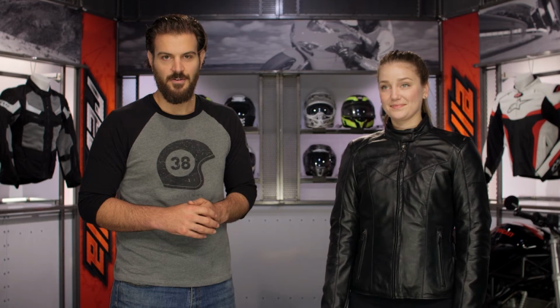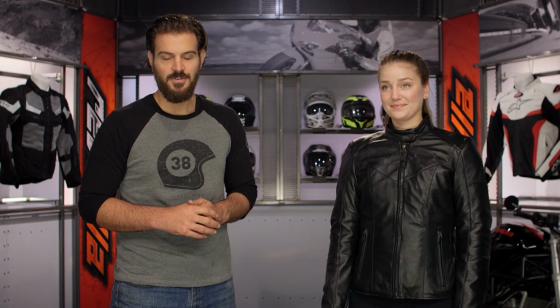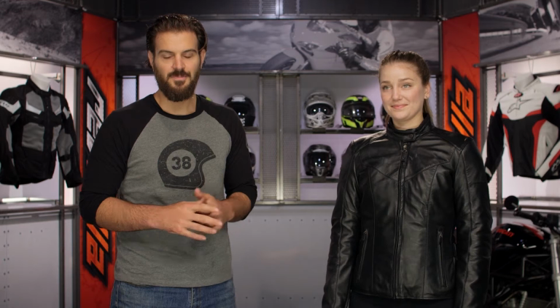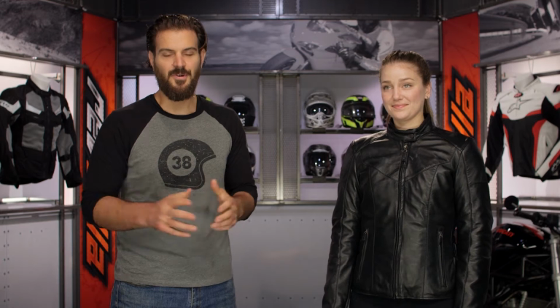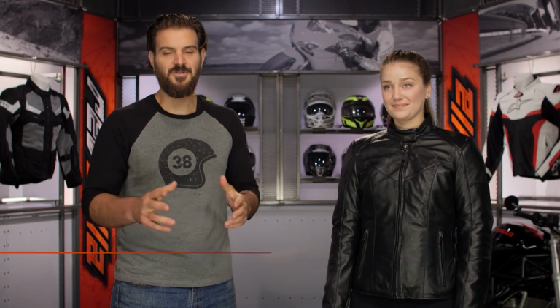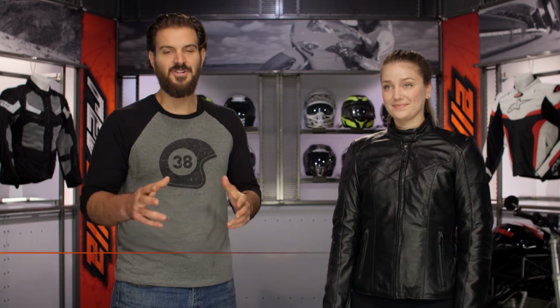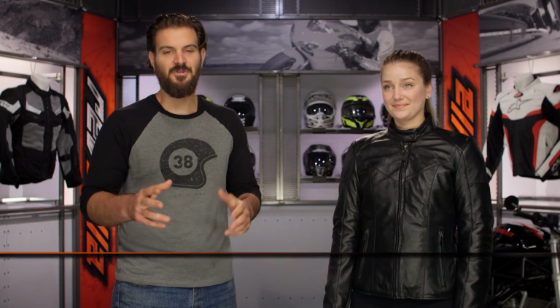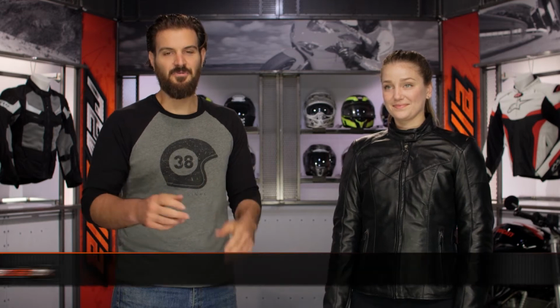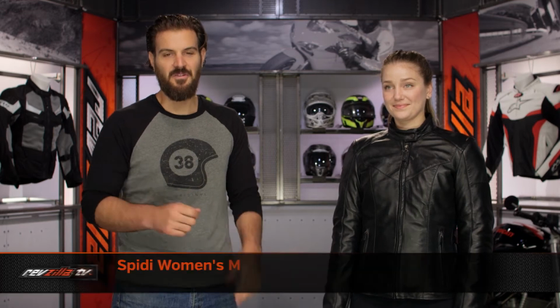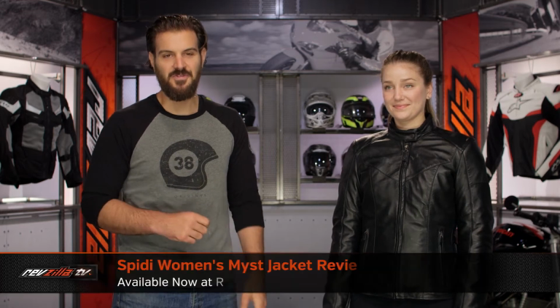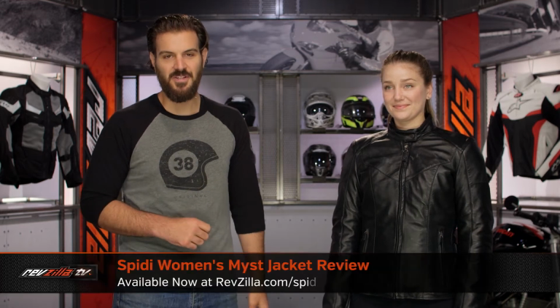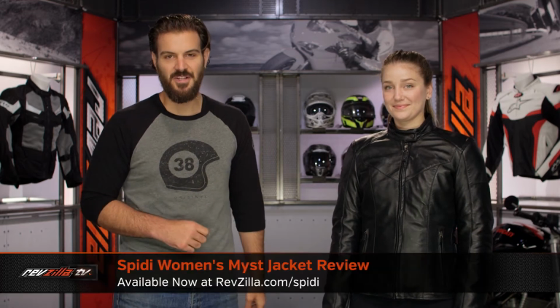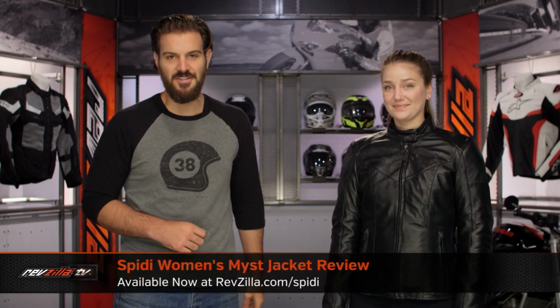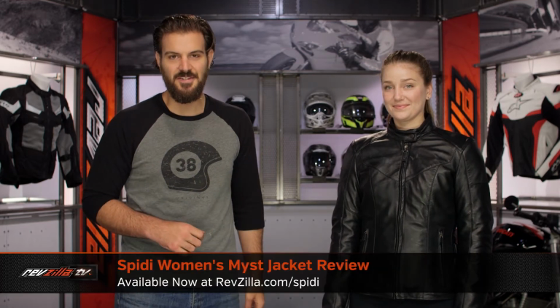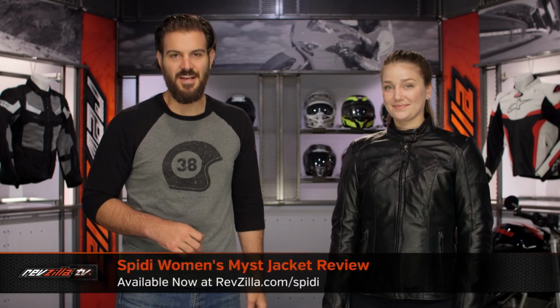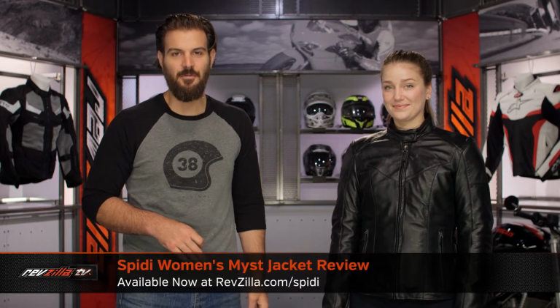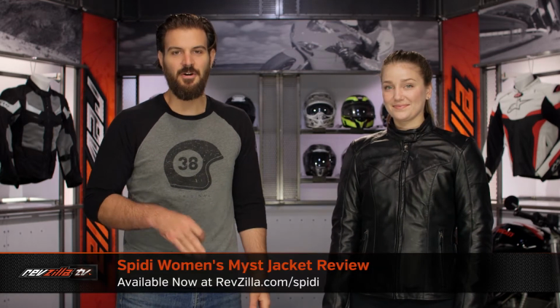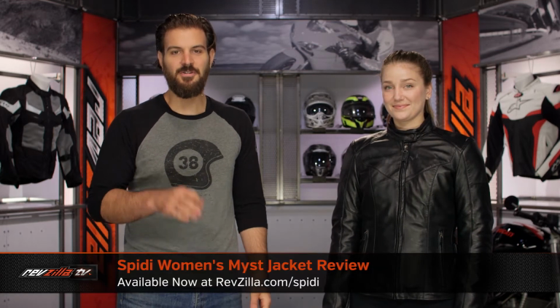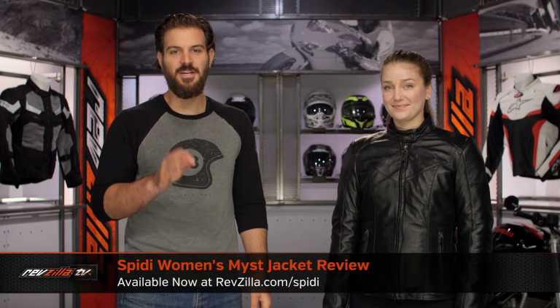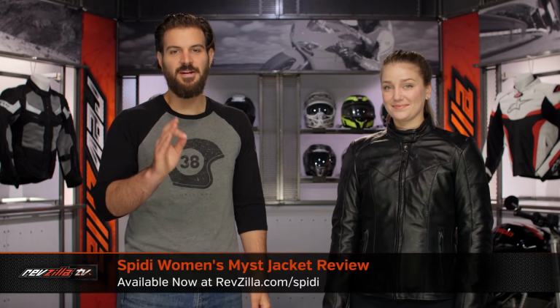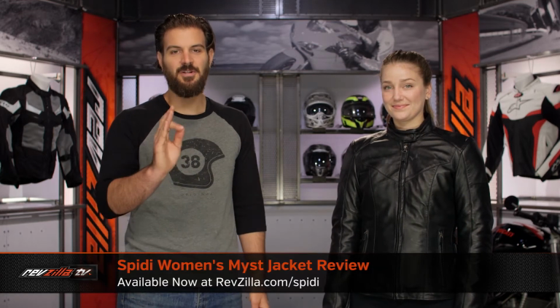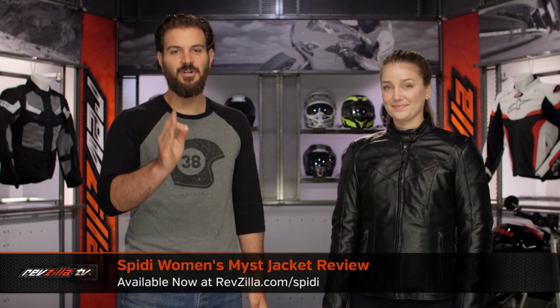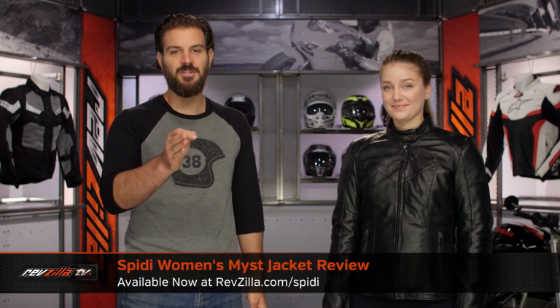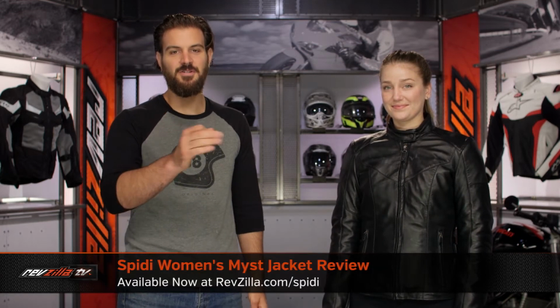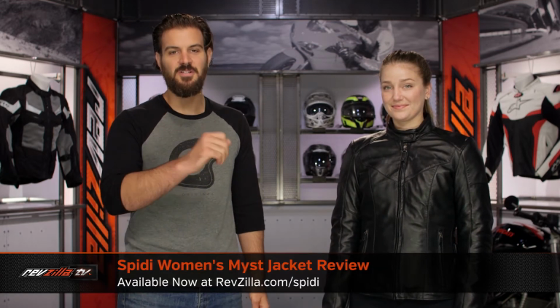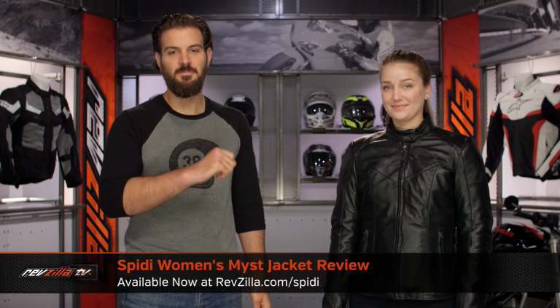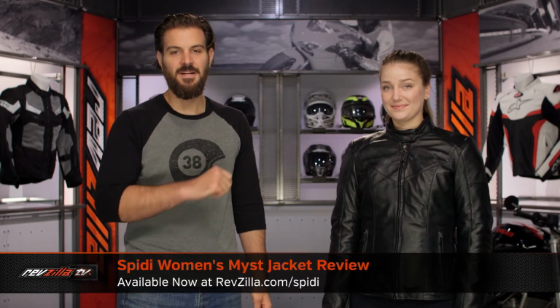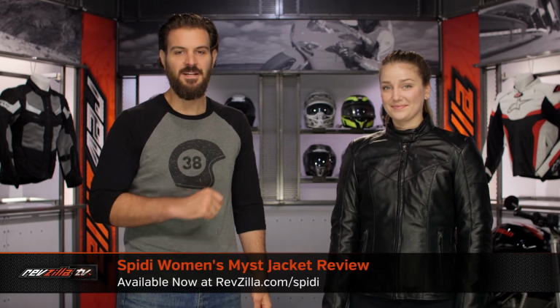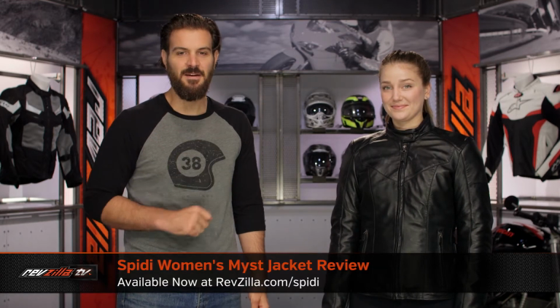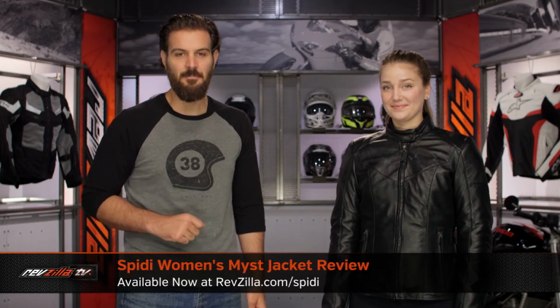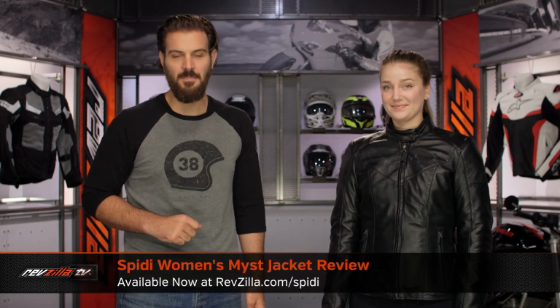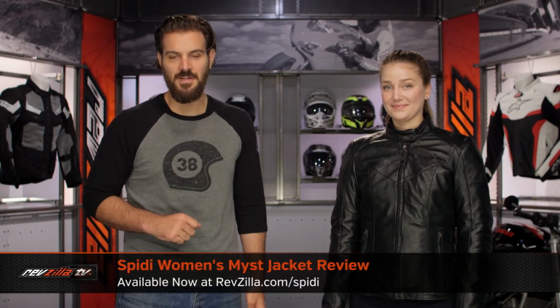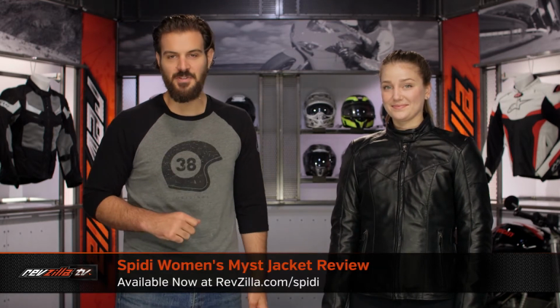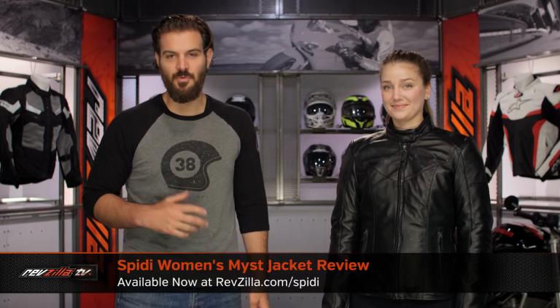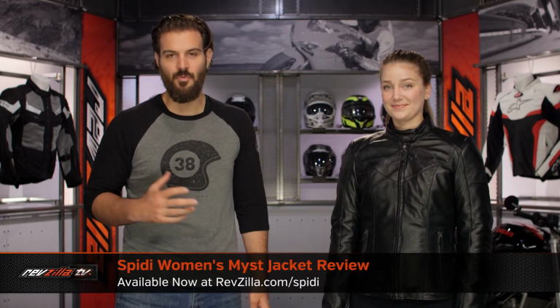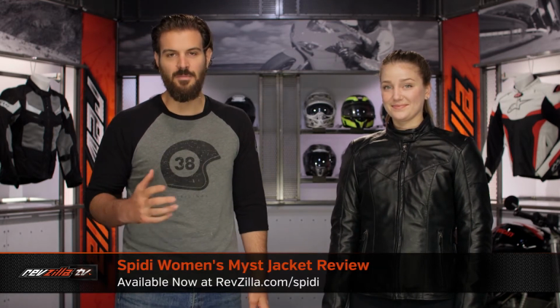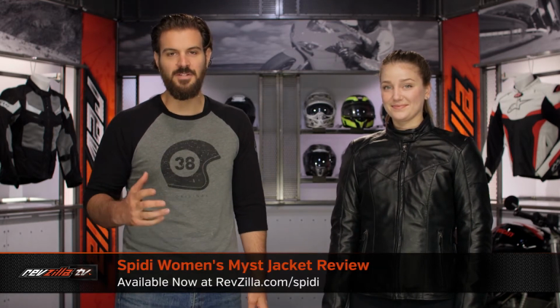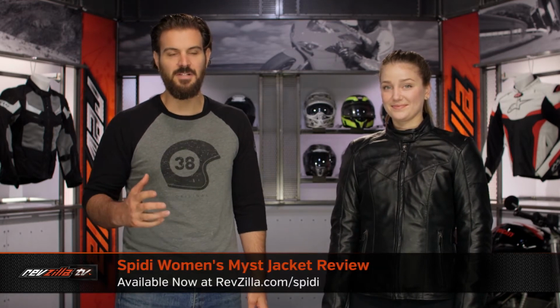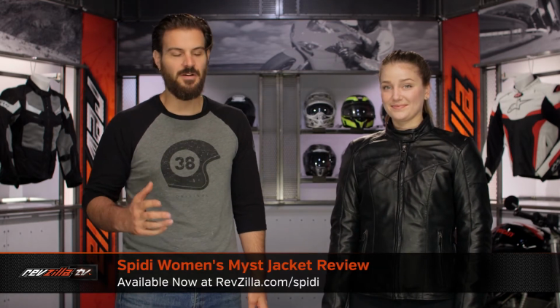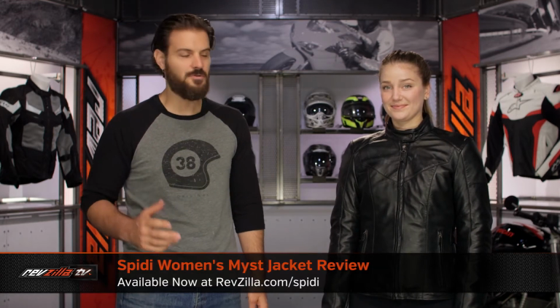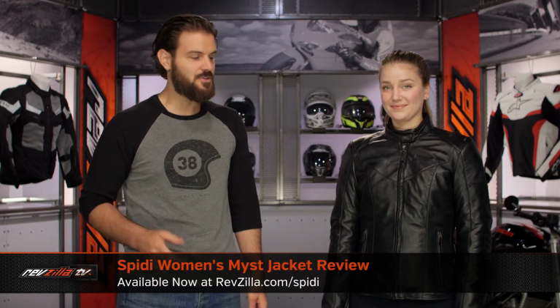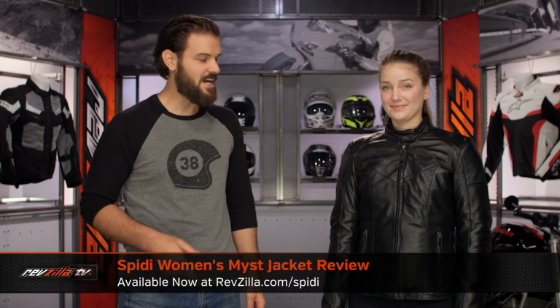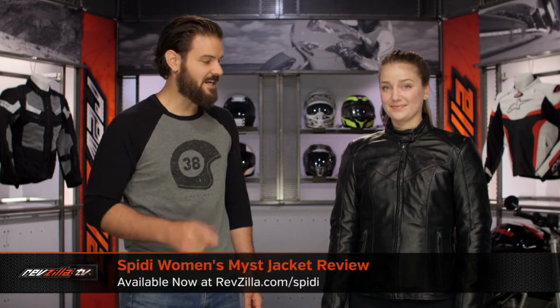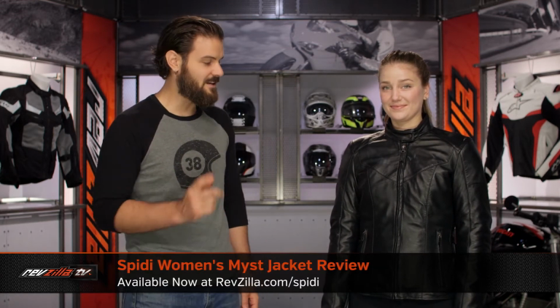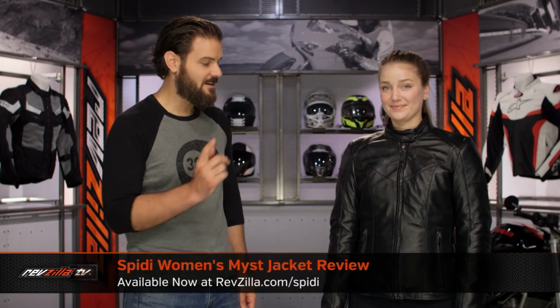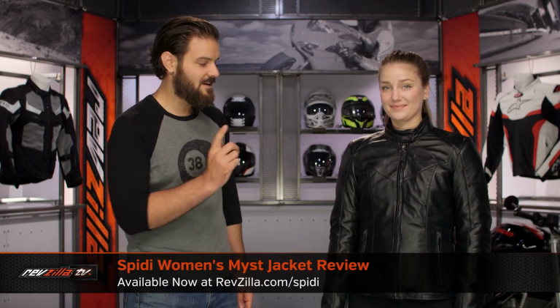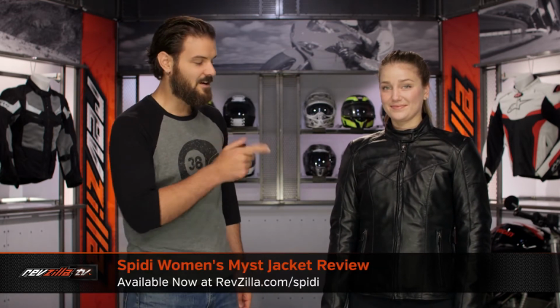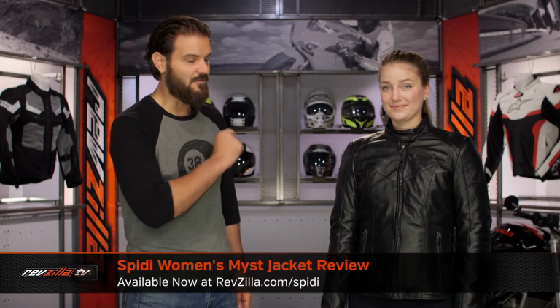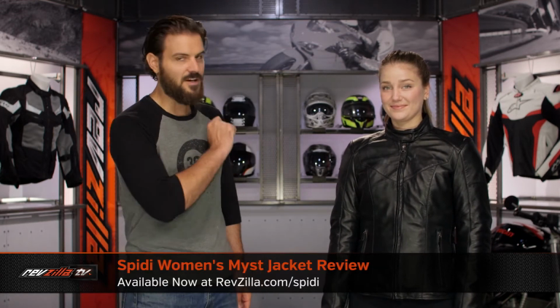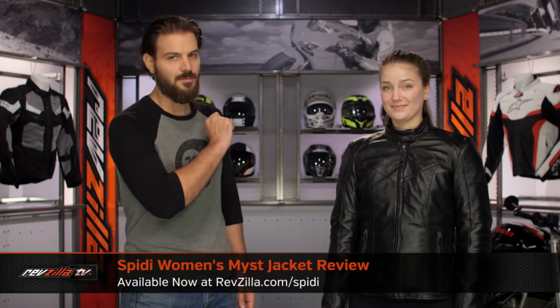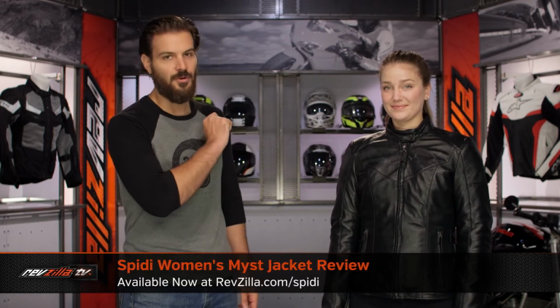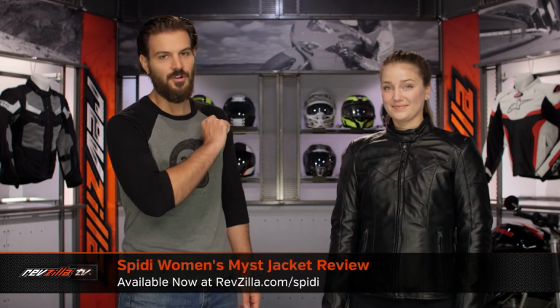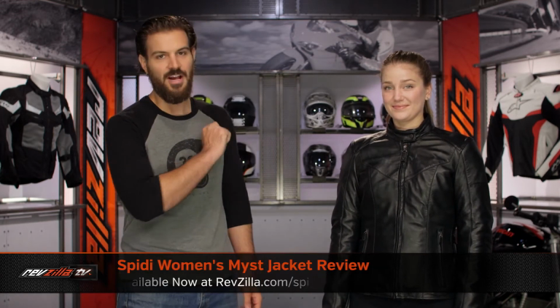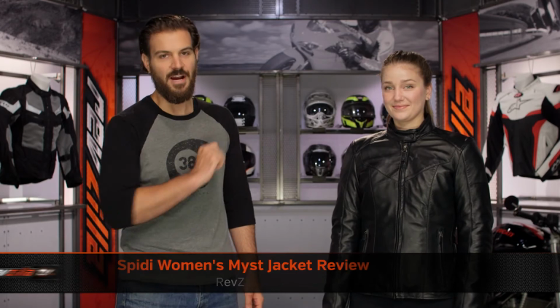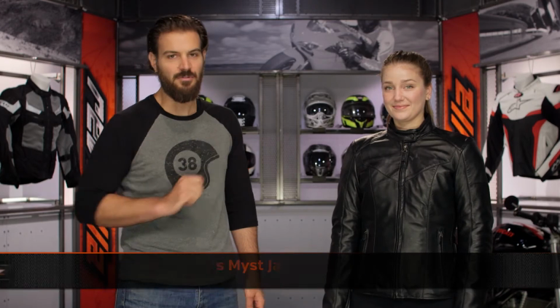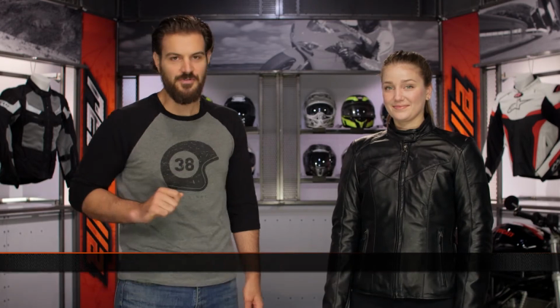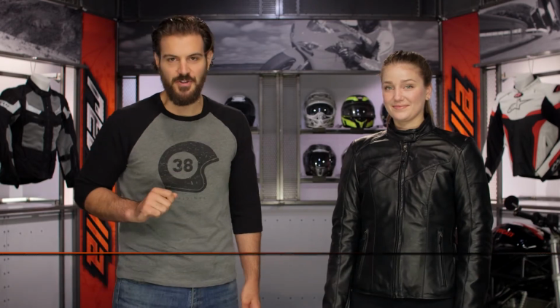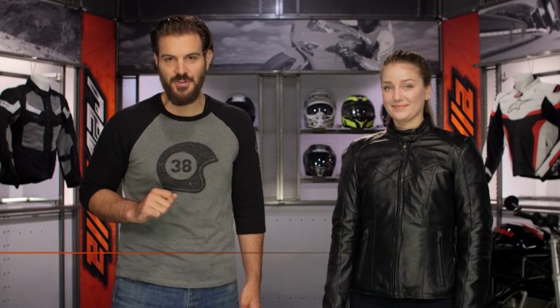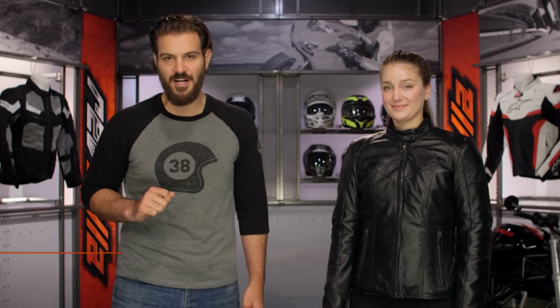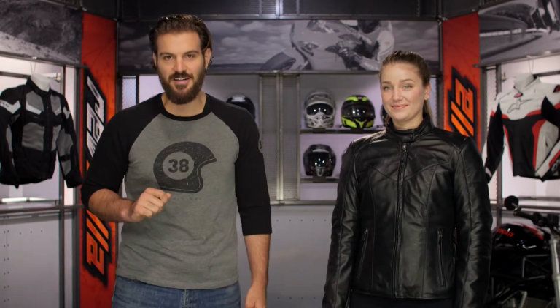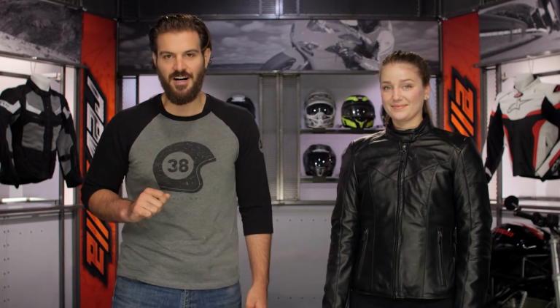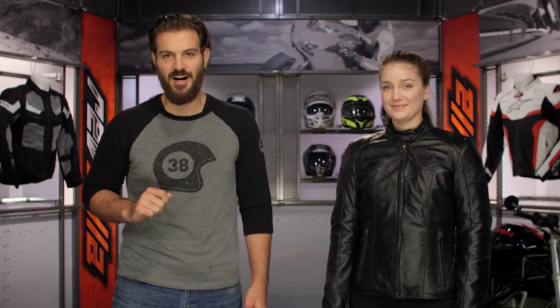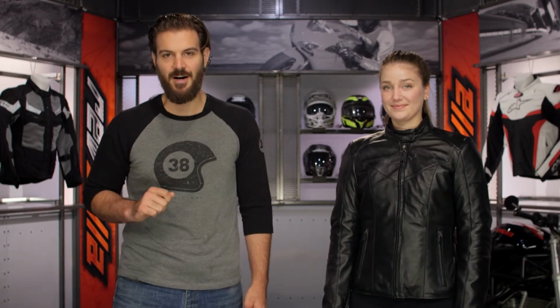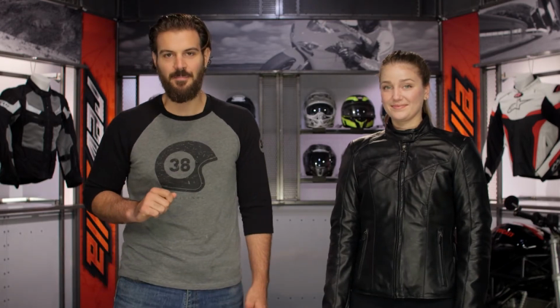Spurgeon here with RevZilla, and today we are taking a look at the Speedy Mist Women's Leather Jacket, available at RevZilla.com.